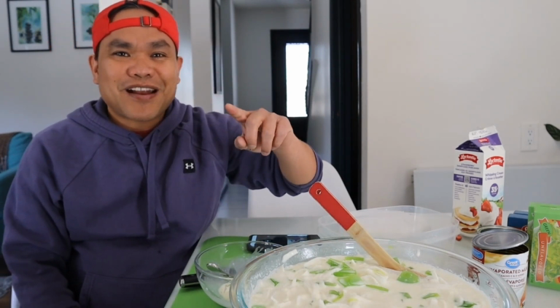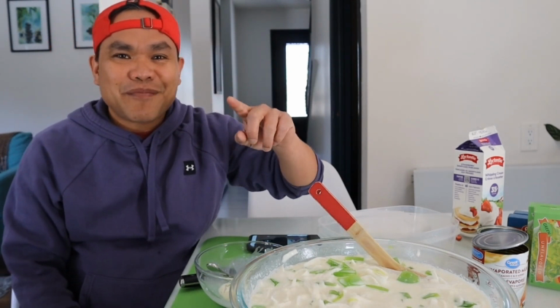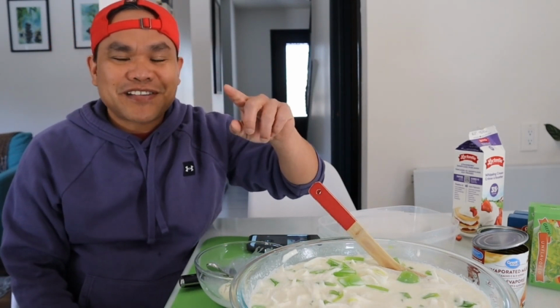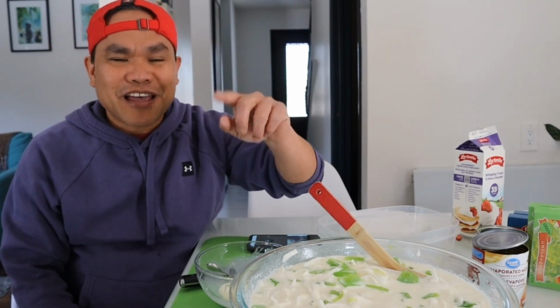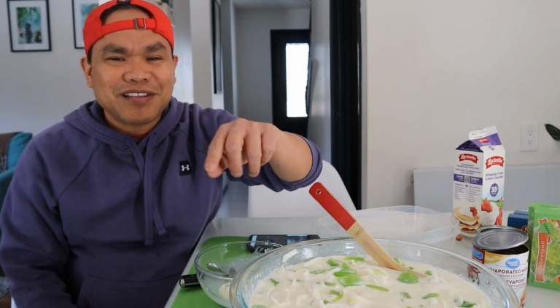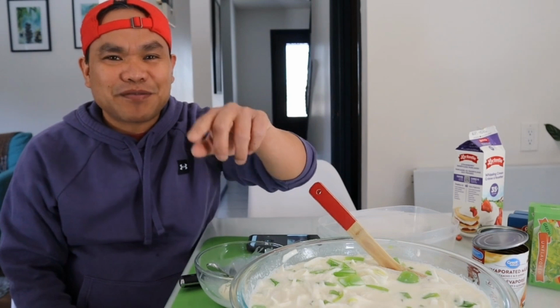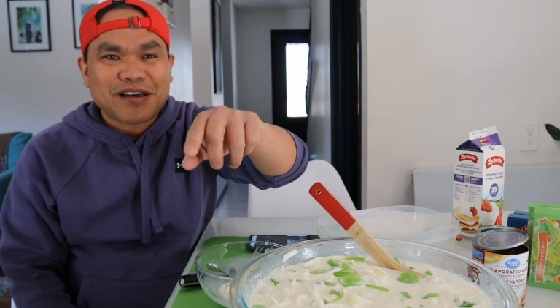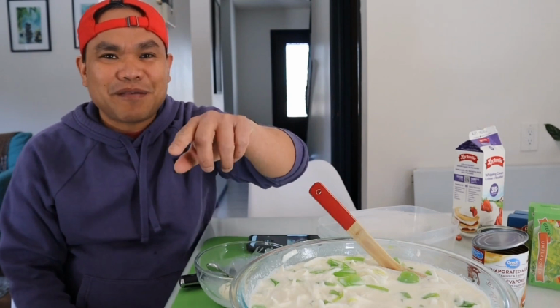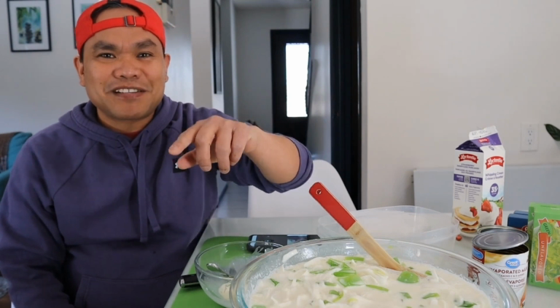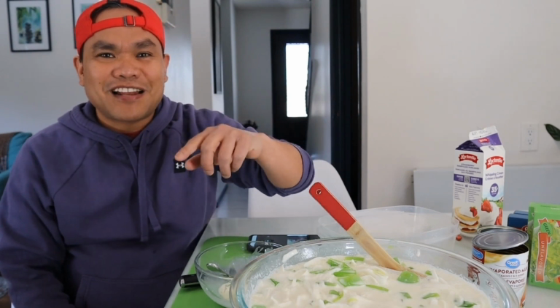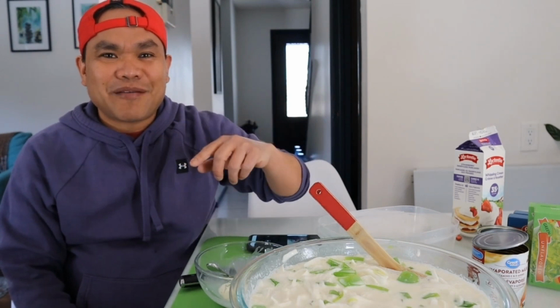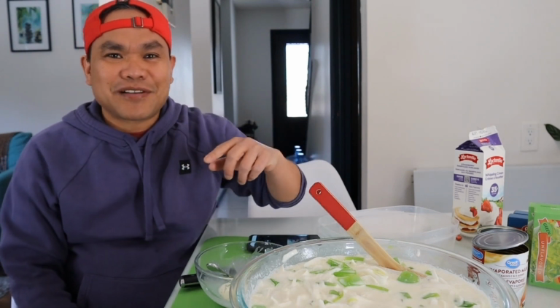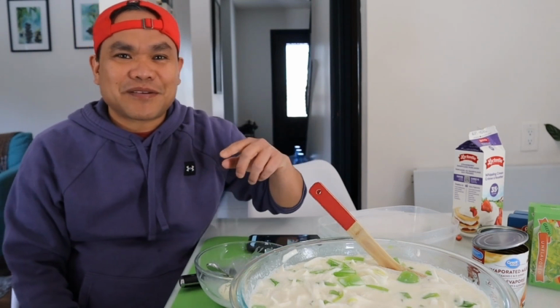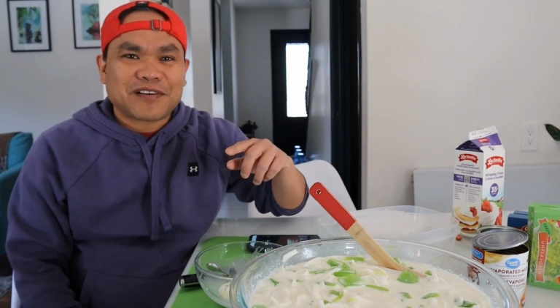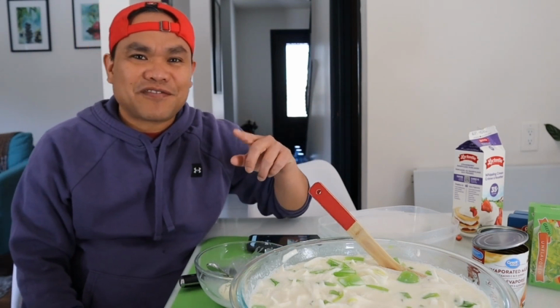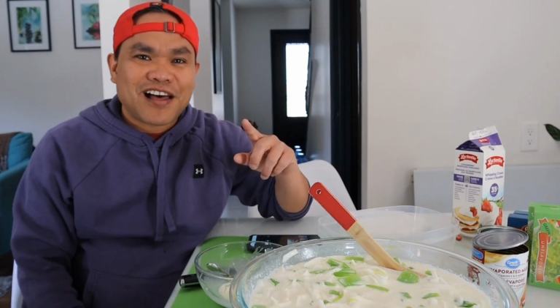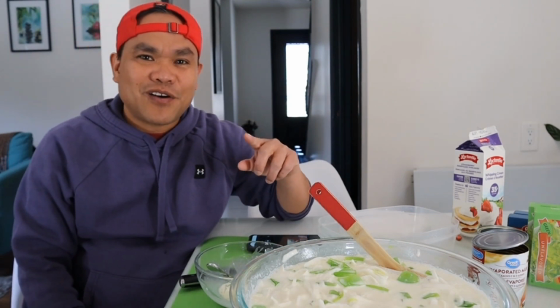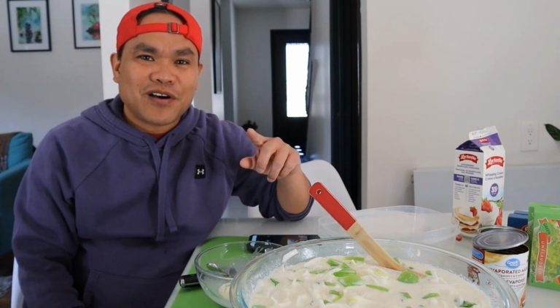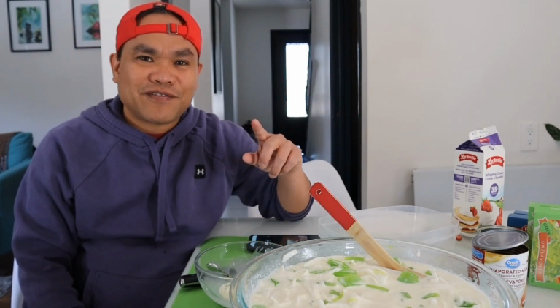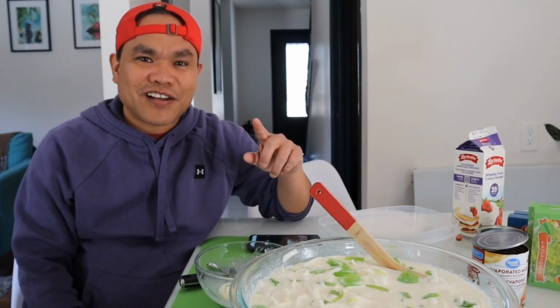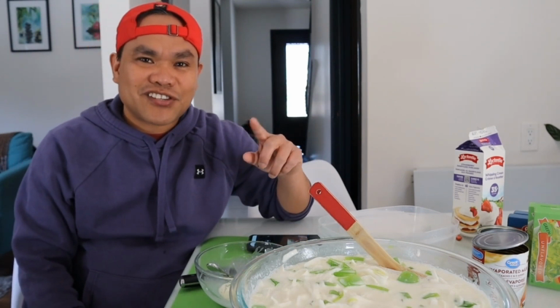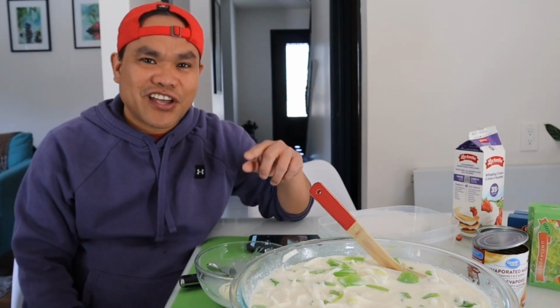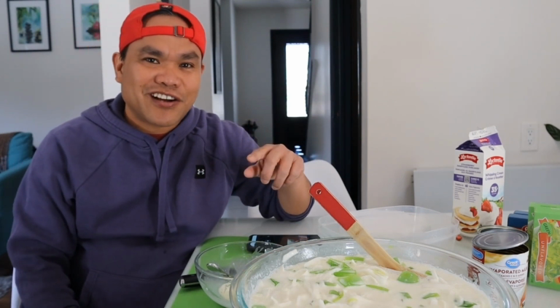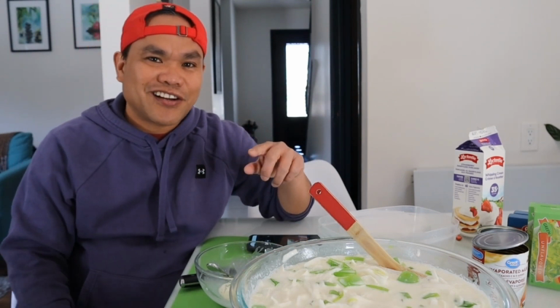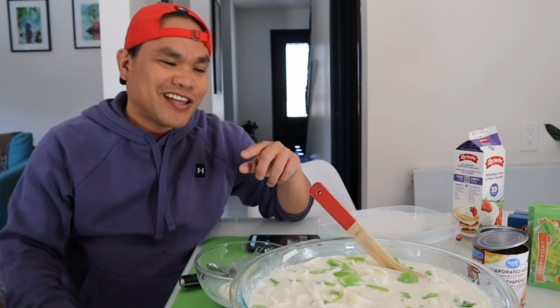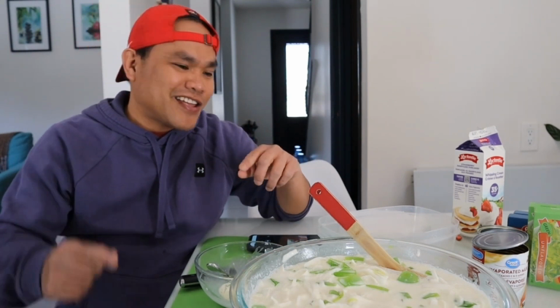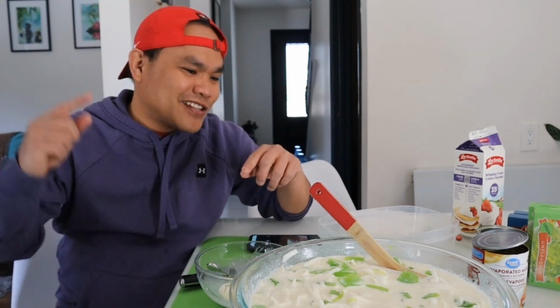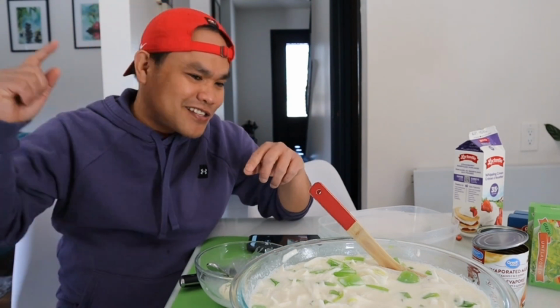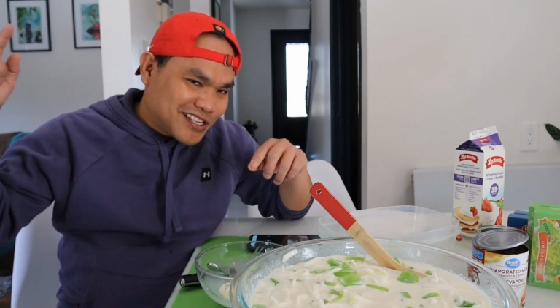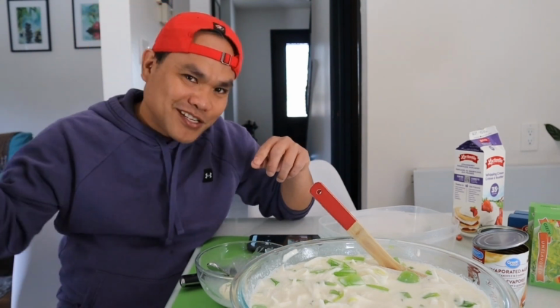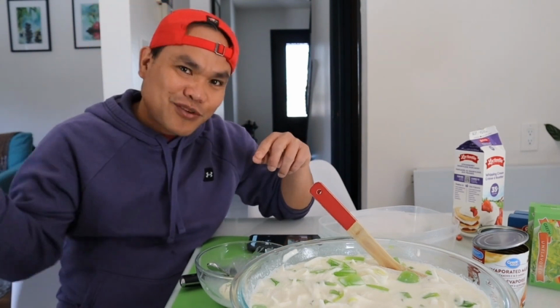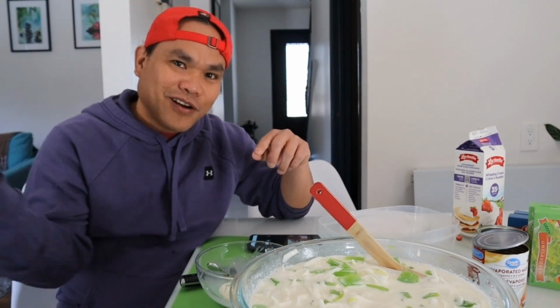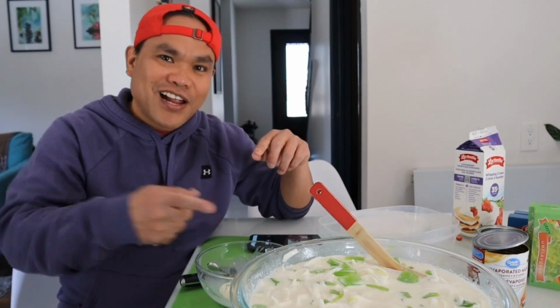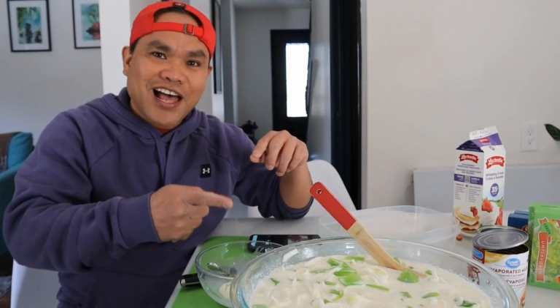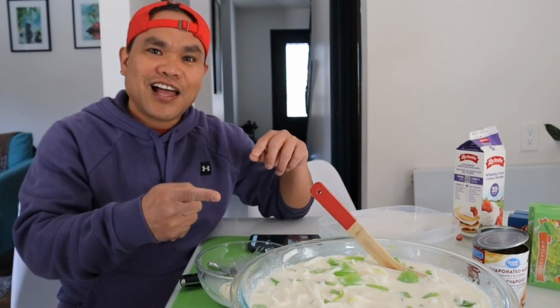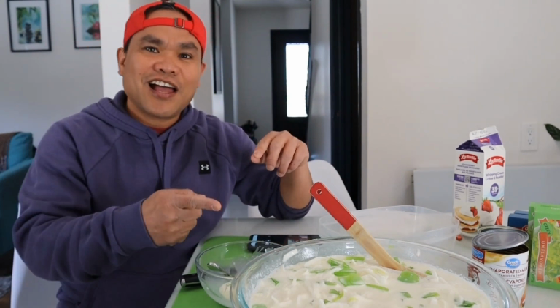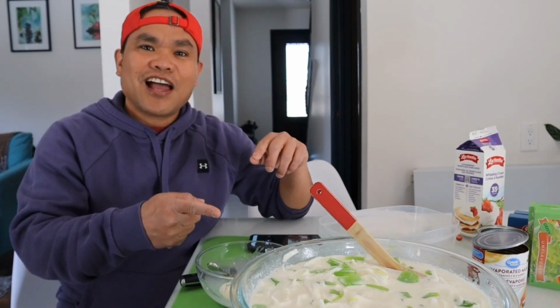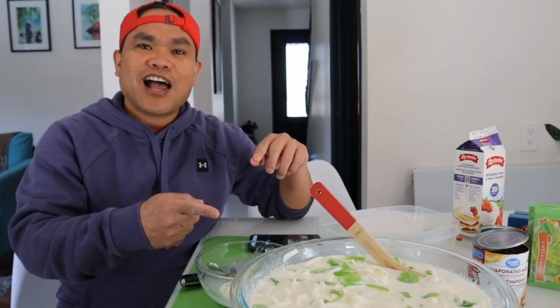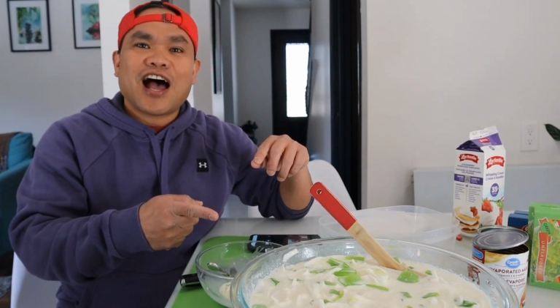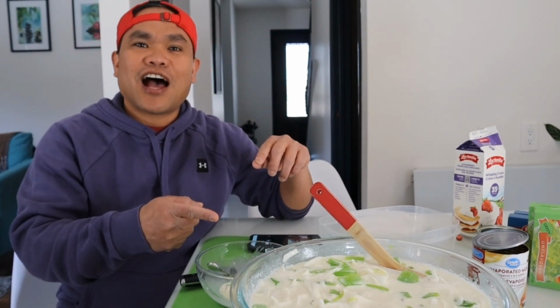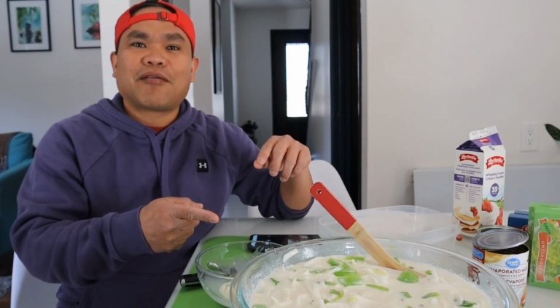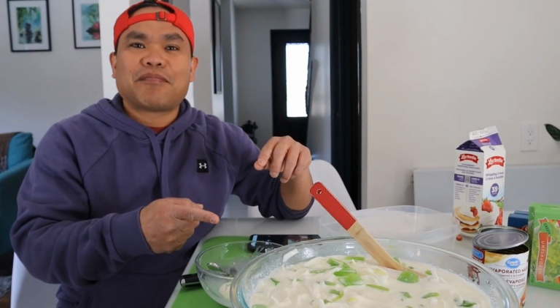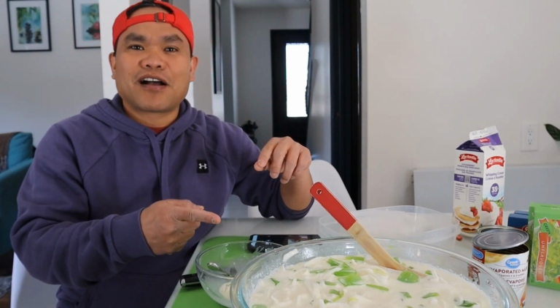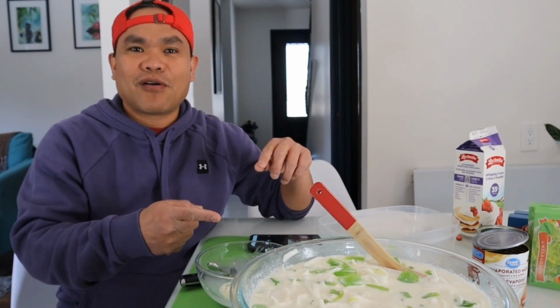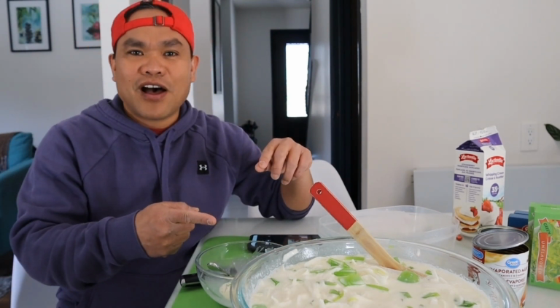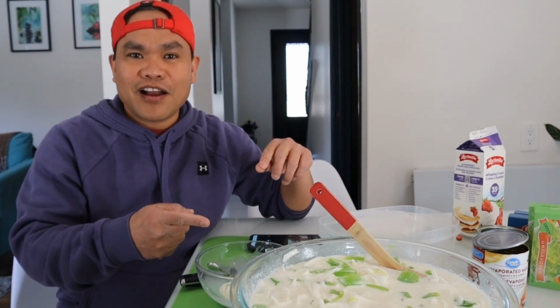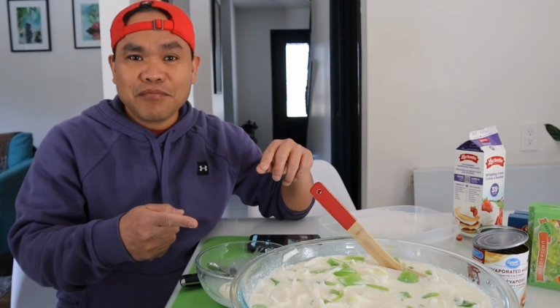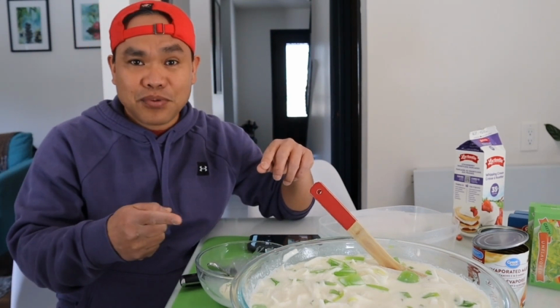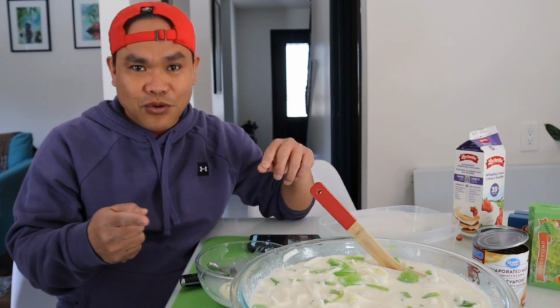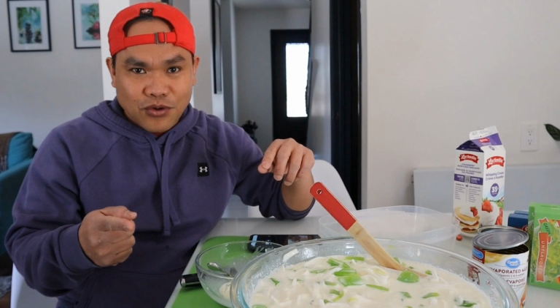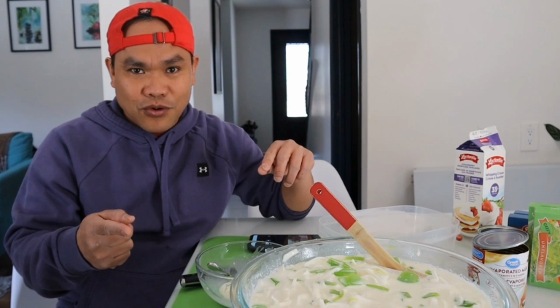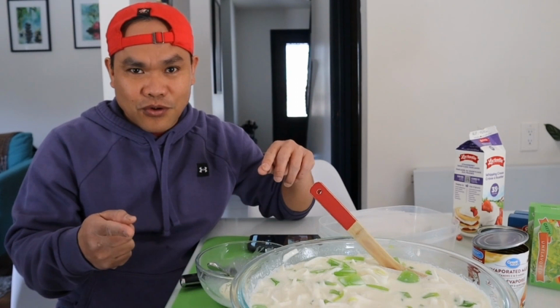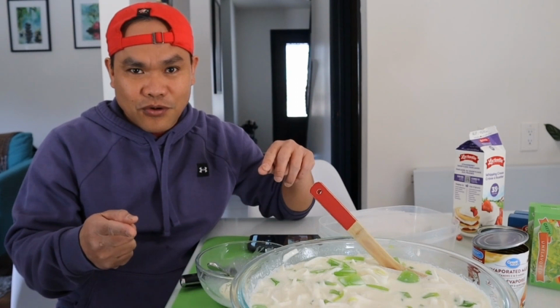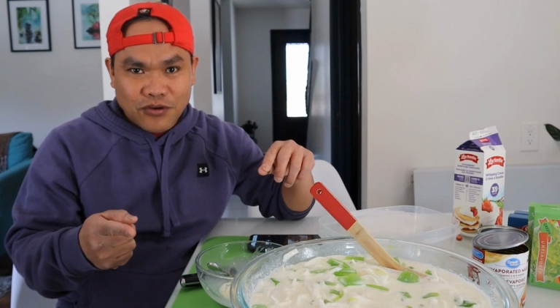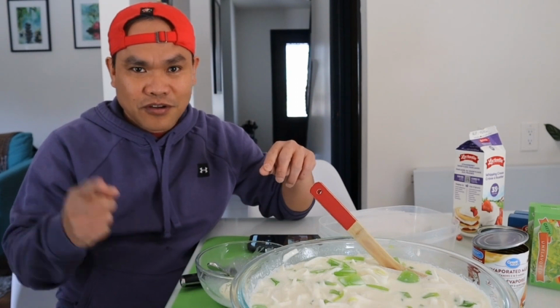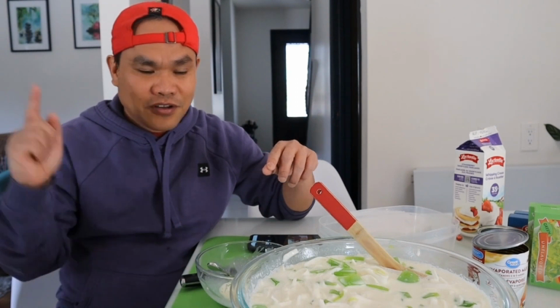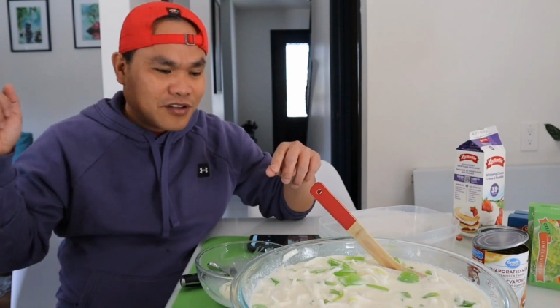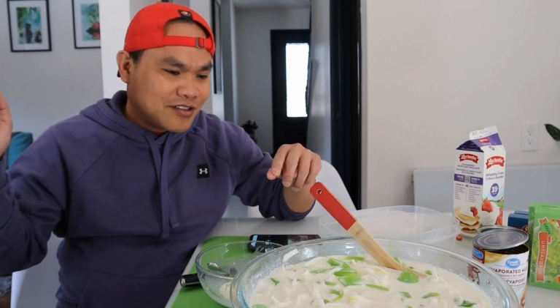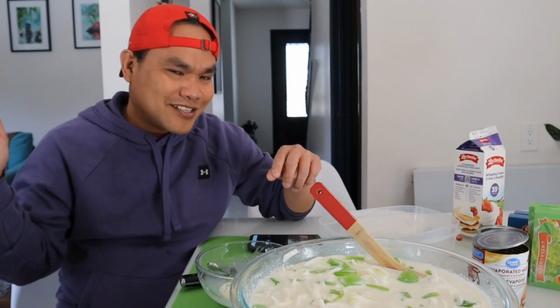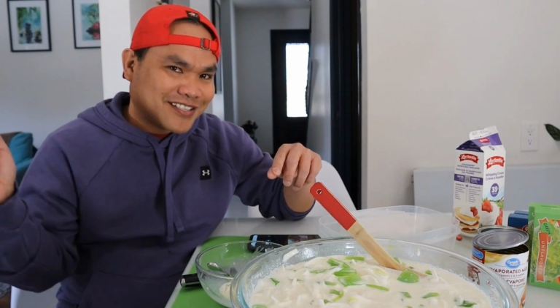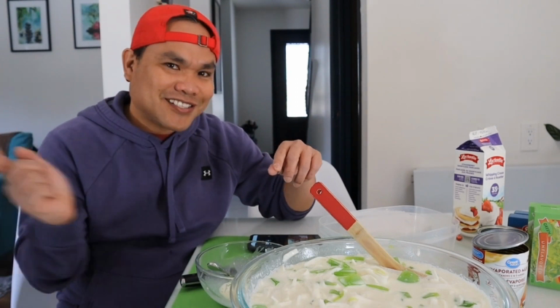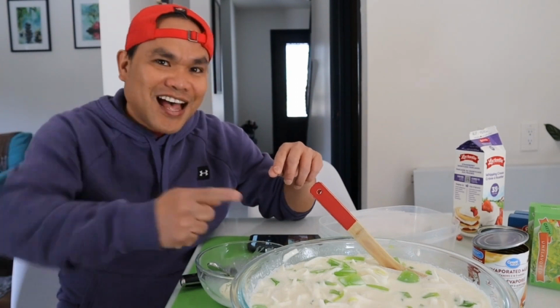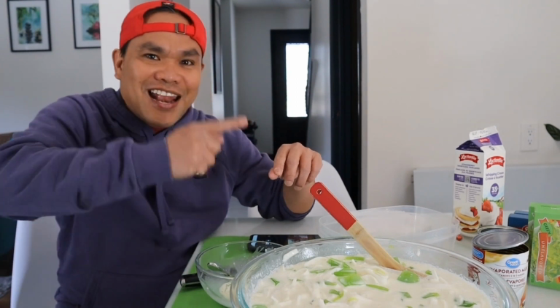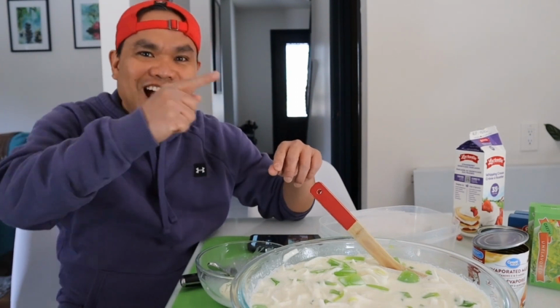Maraming salamat sa pag-follow and pag-share! At sisimulan ko na ang paggawa ng buko salad!